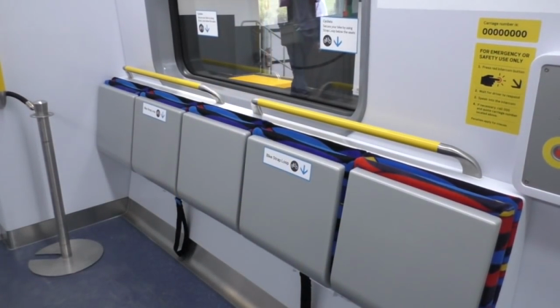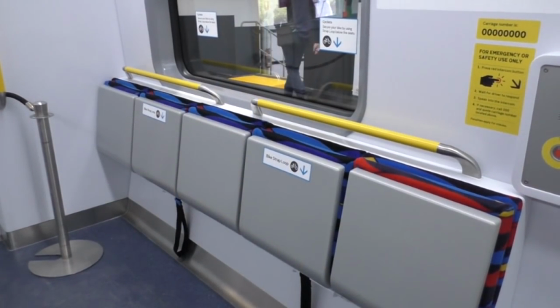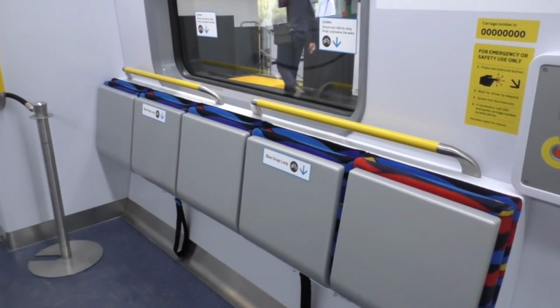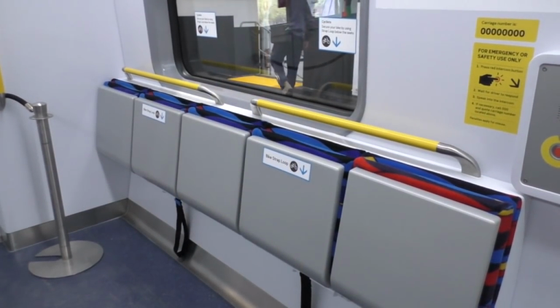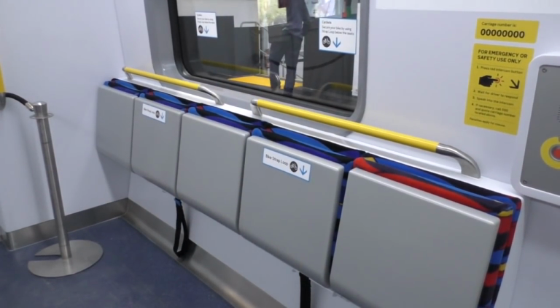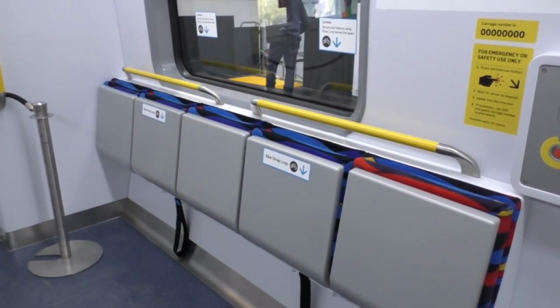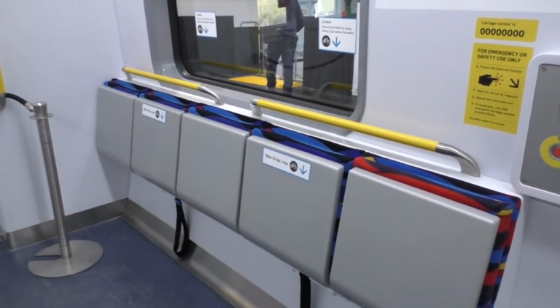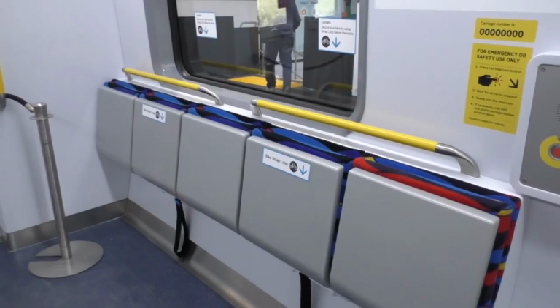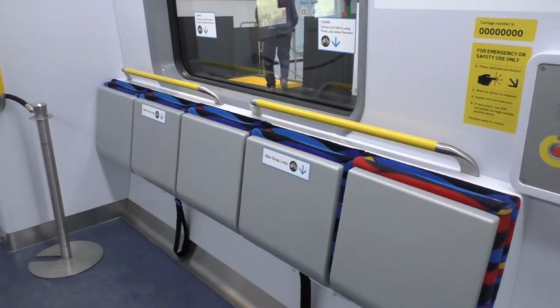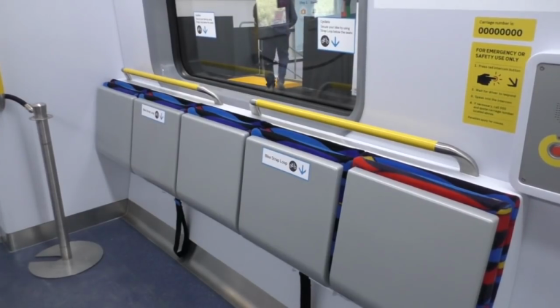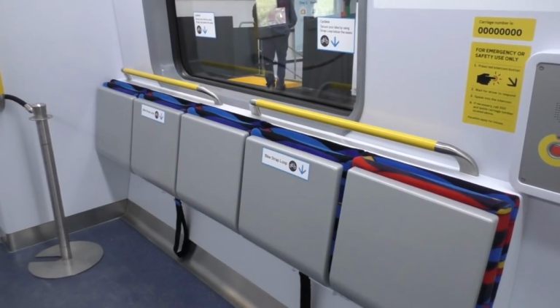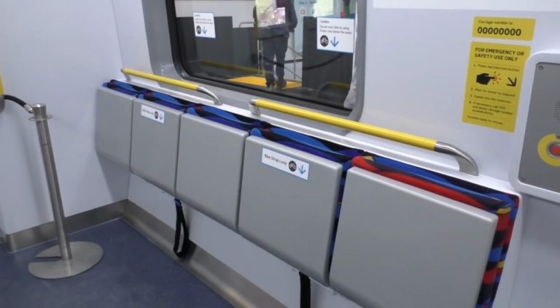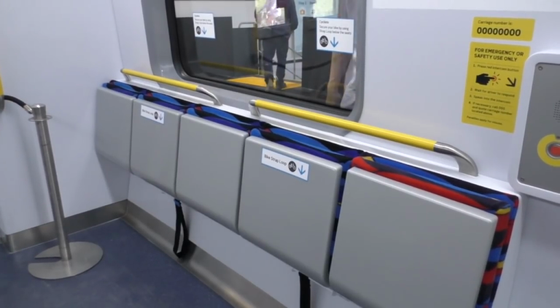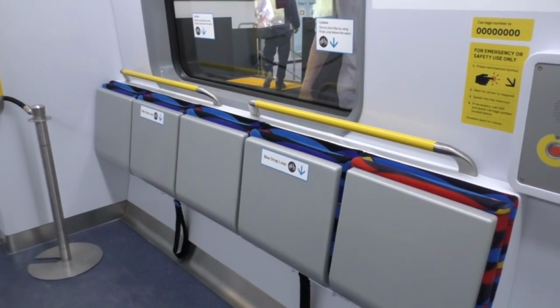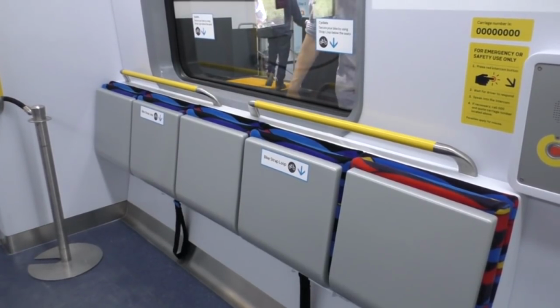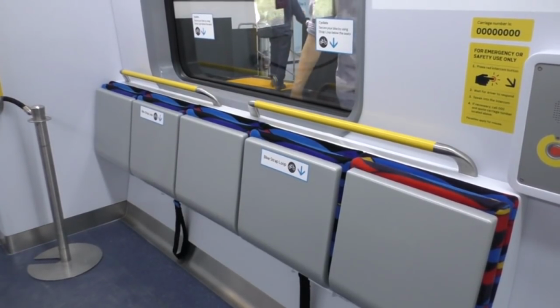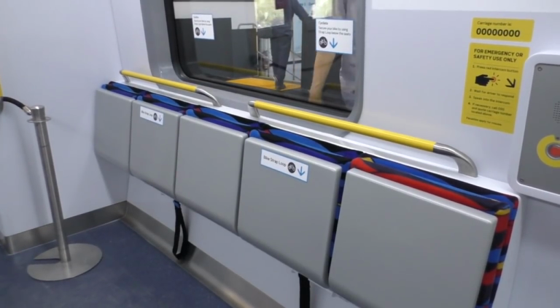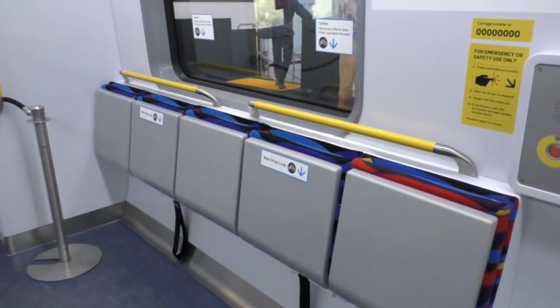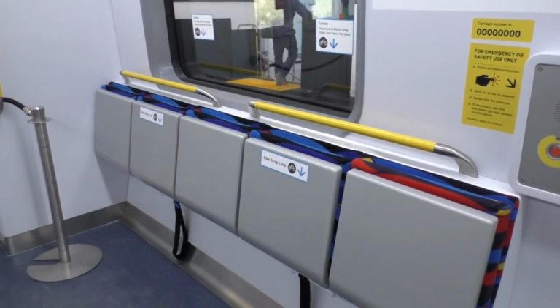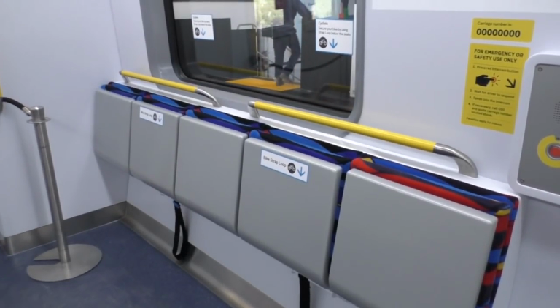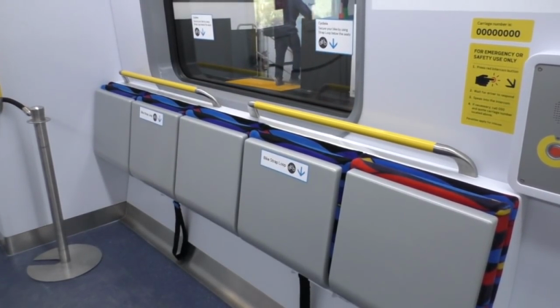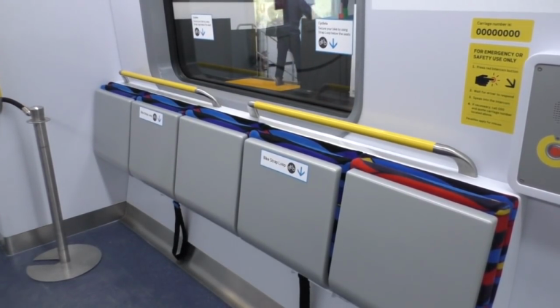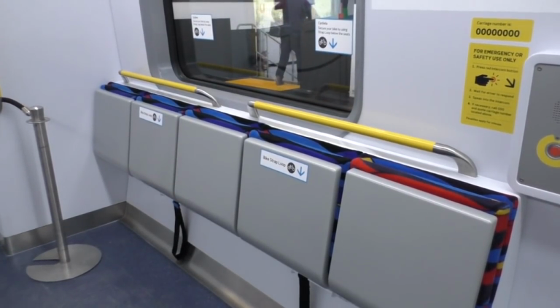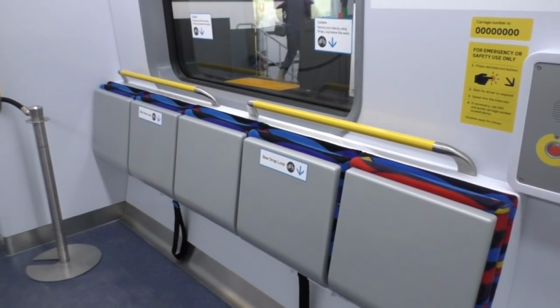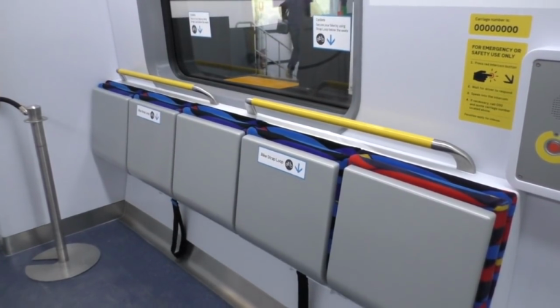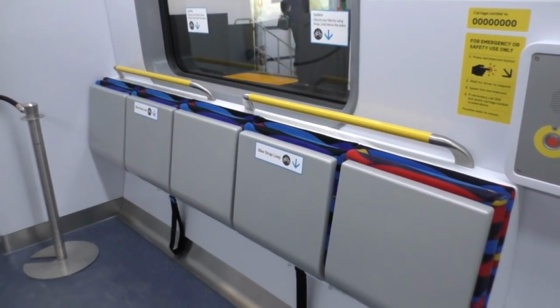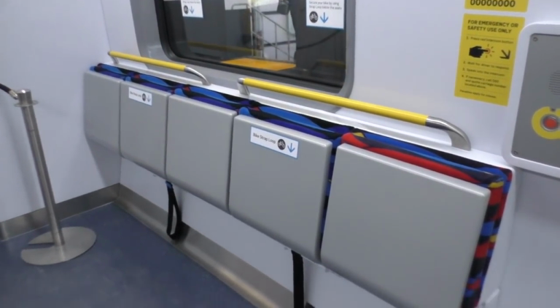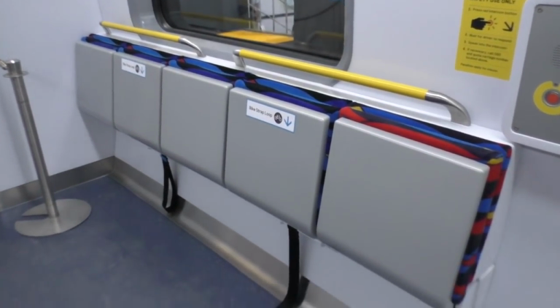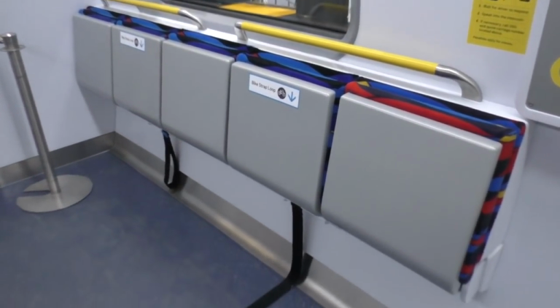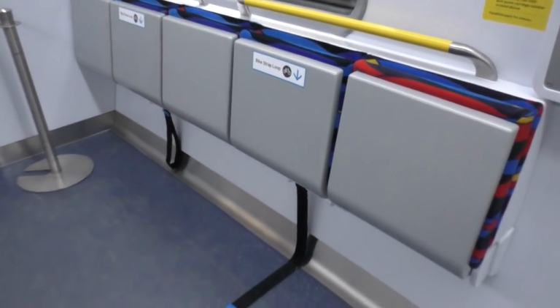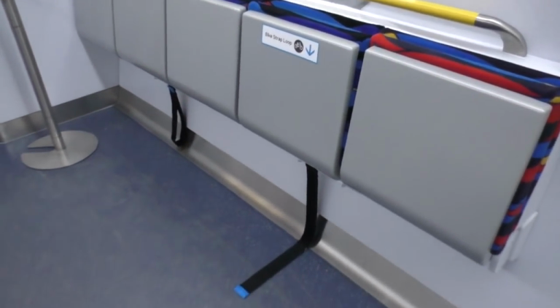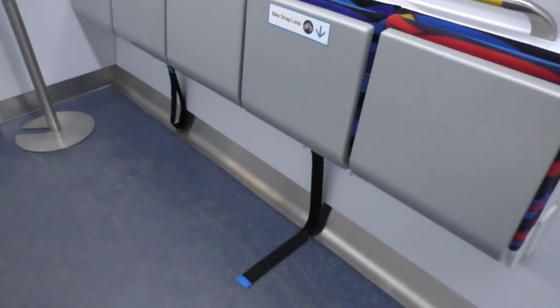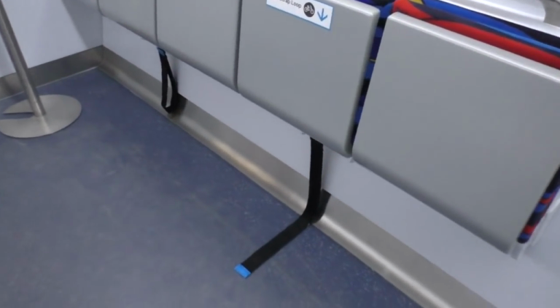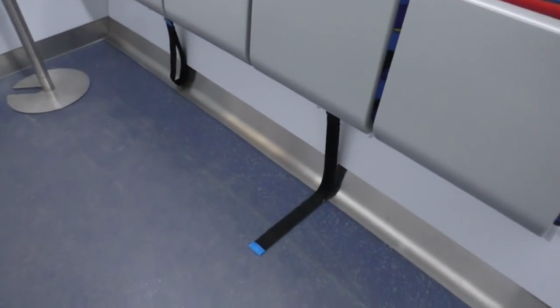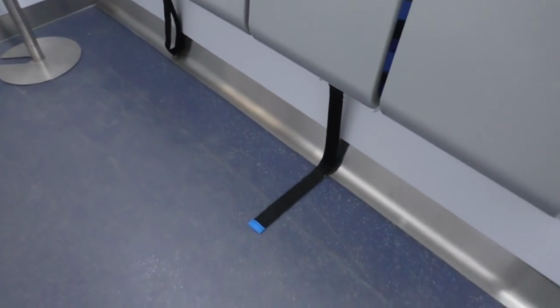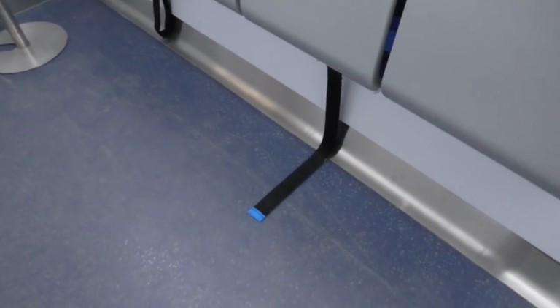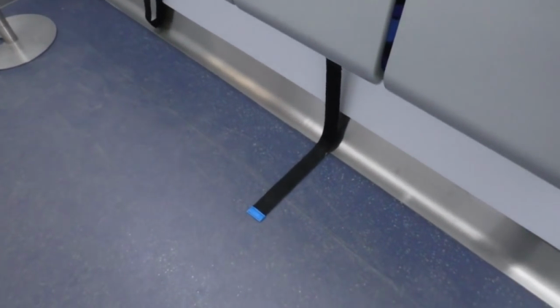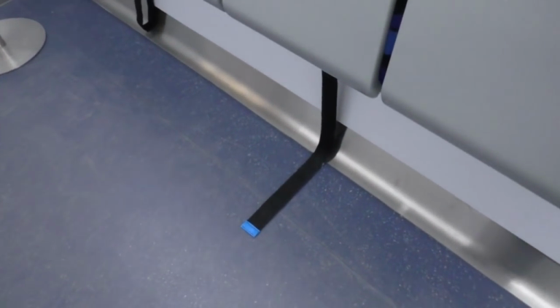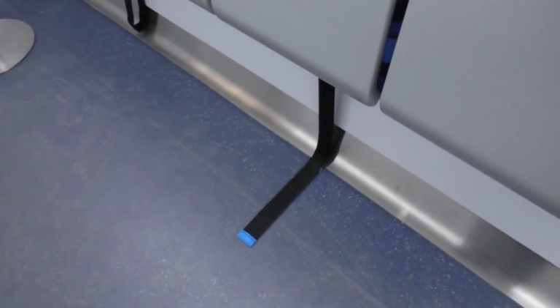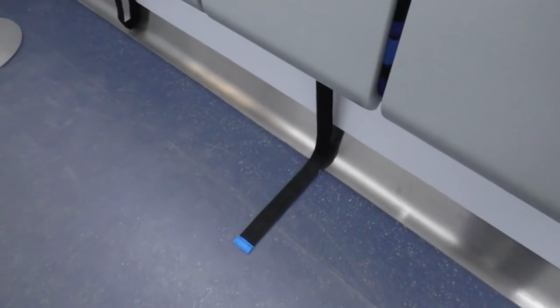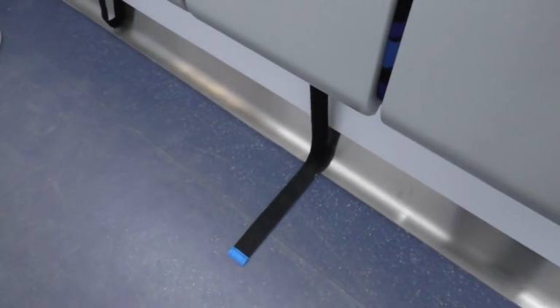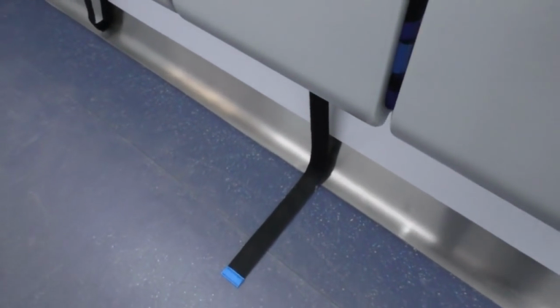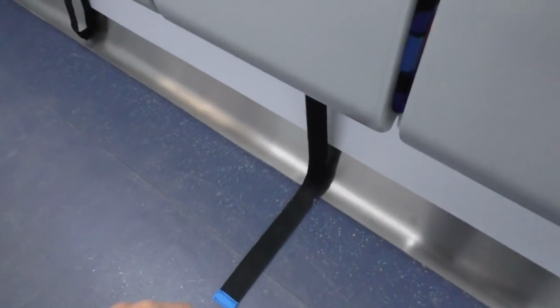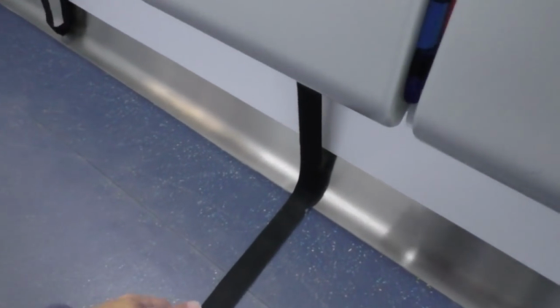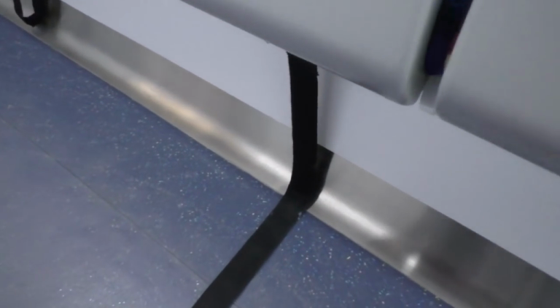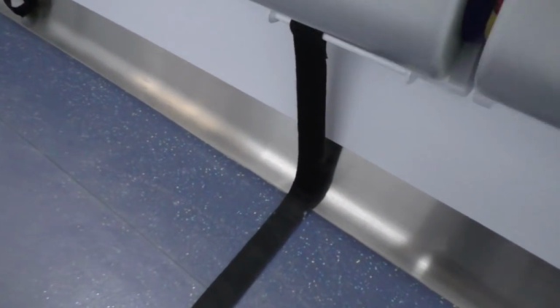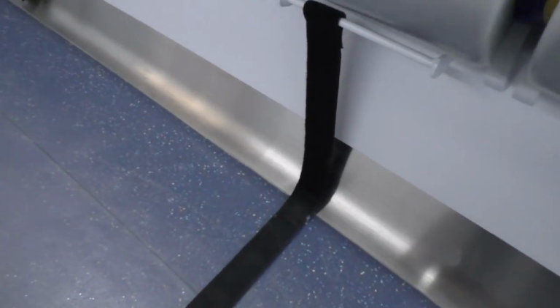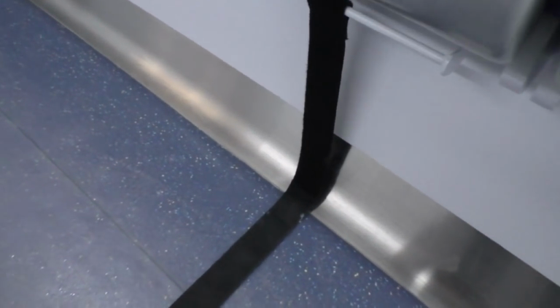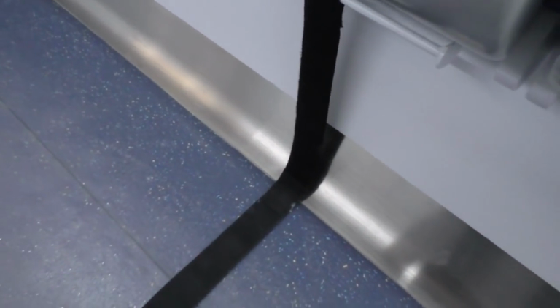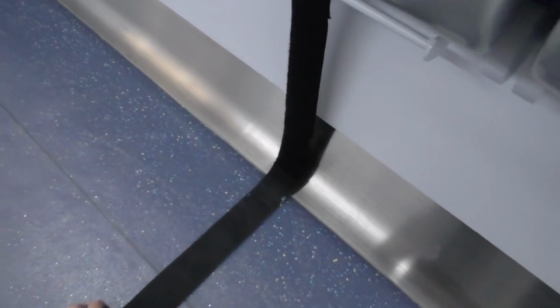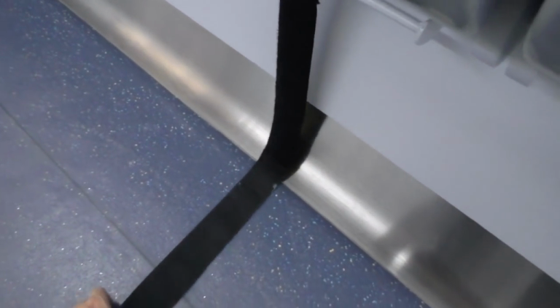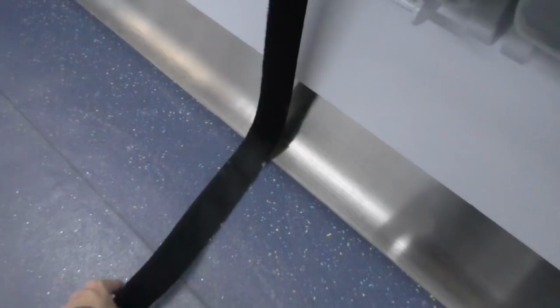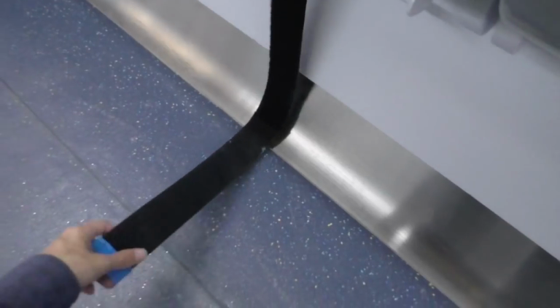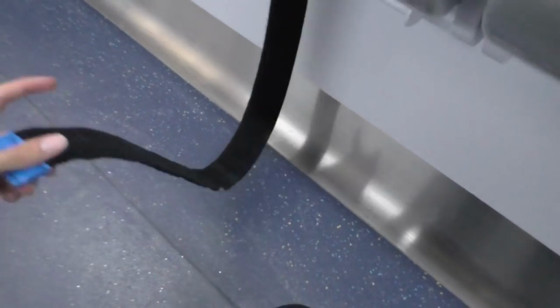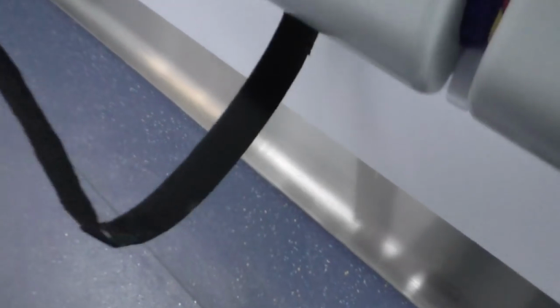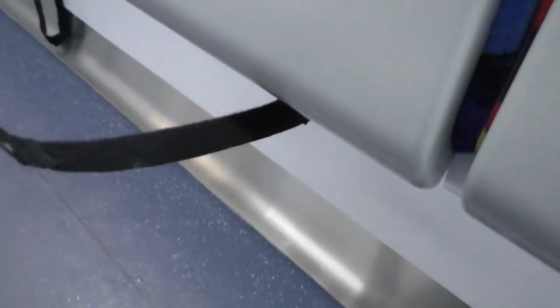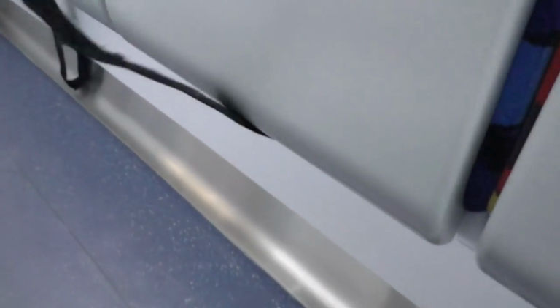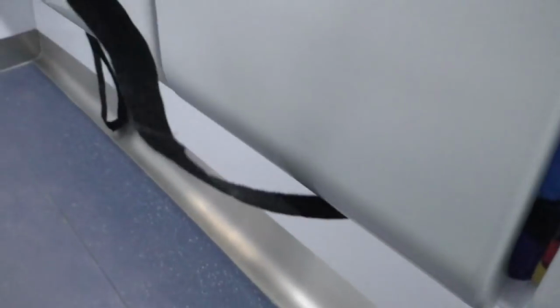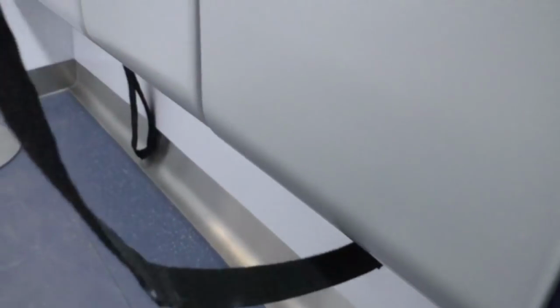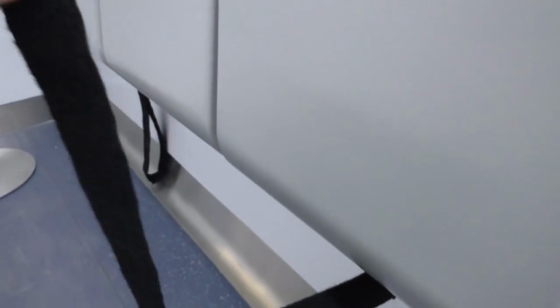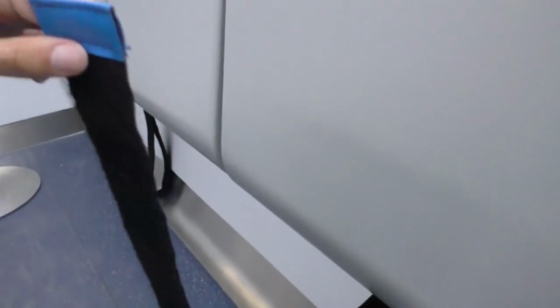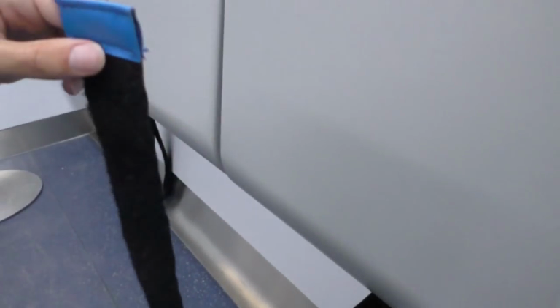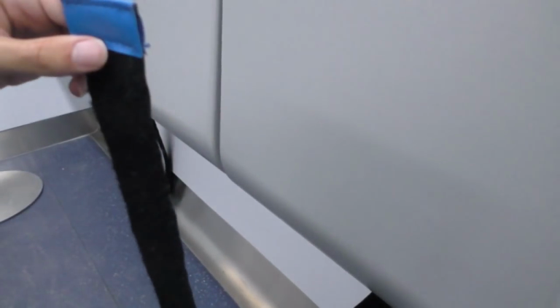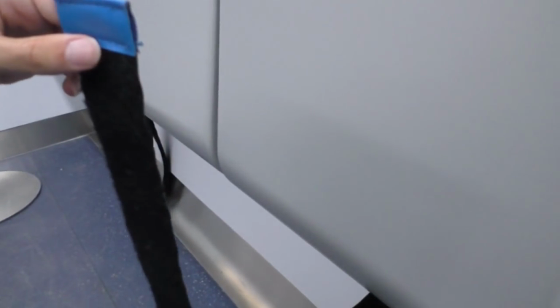These seats here actually have room so you can fit your bicycle — they've got little straps on the bottom down here. Very convenient.